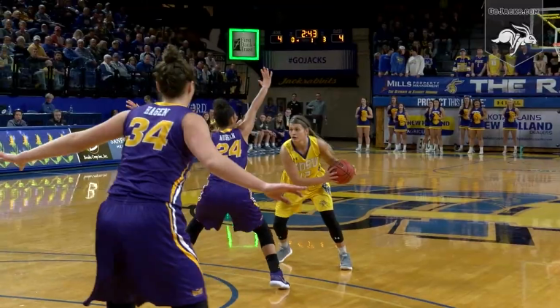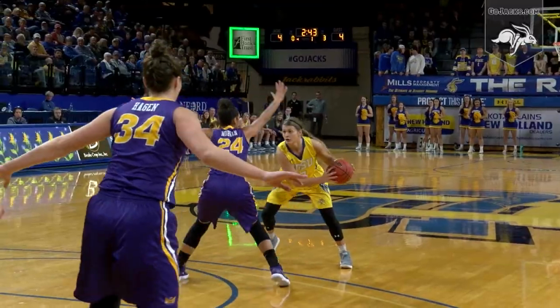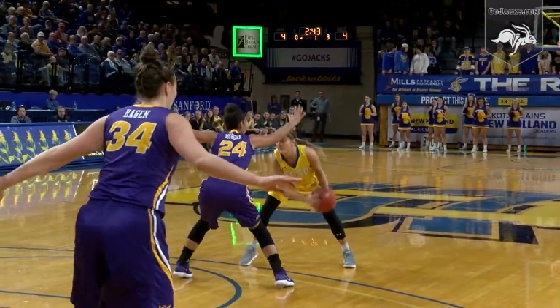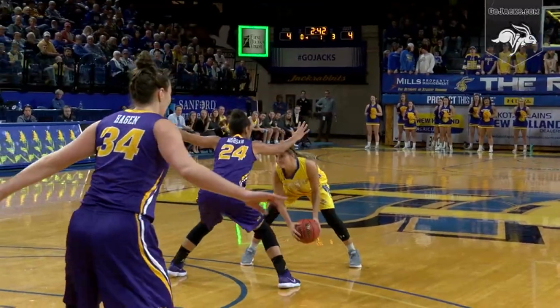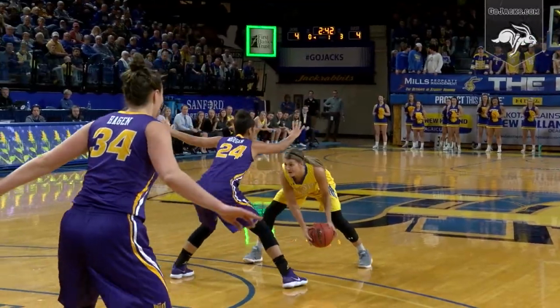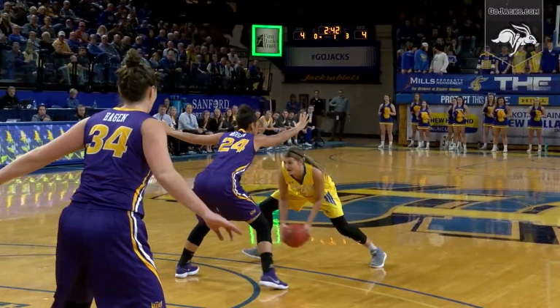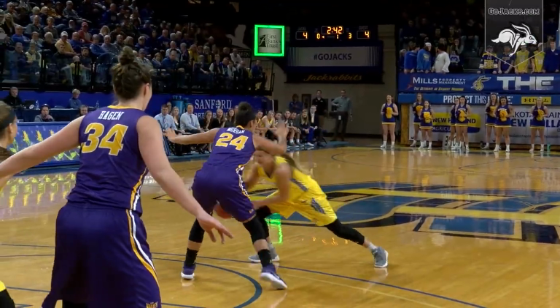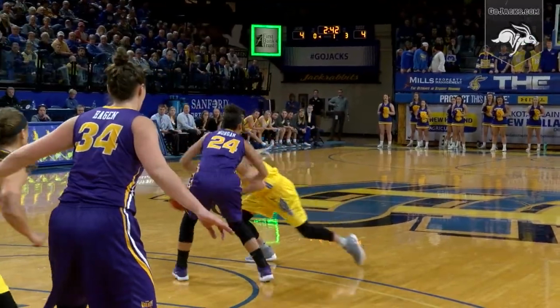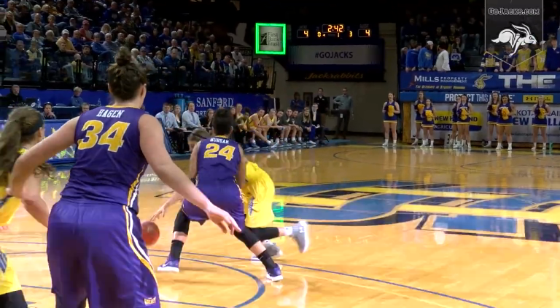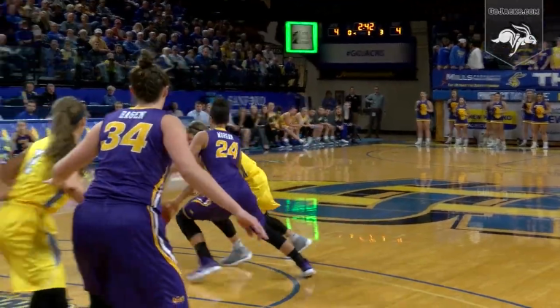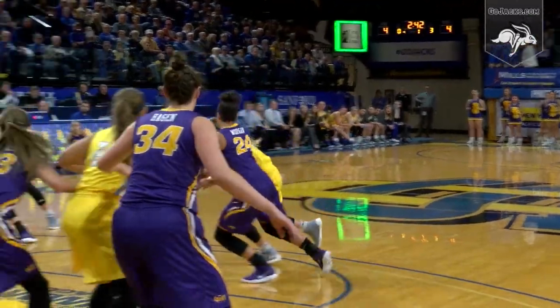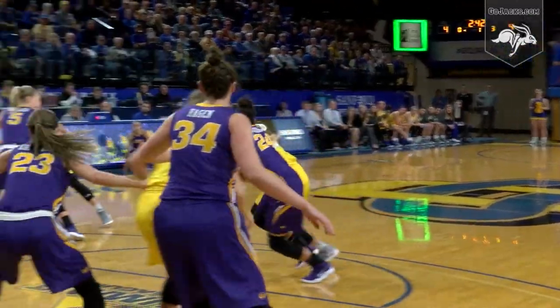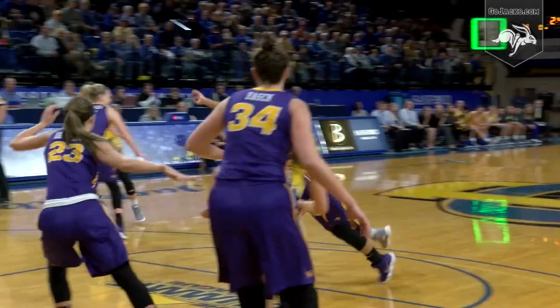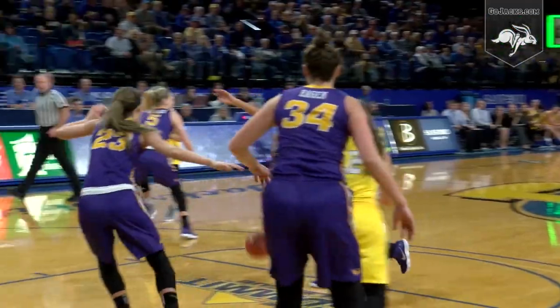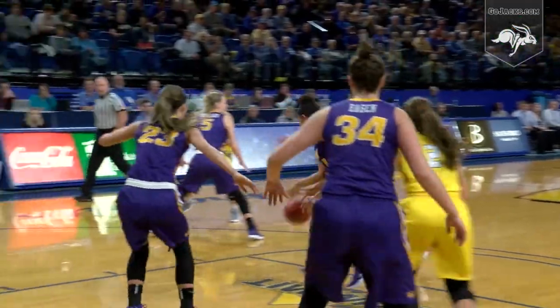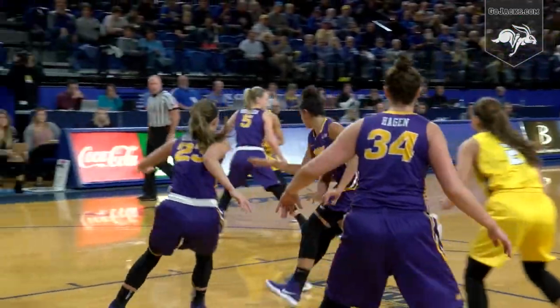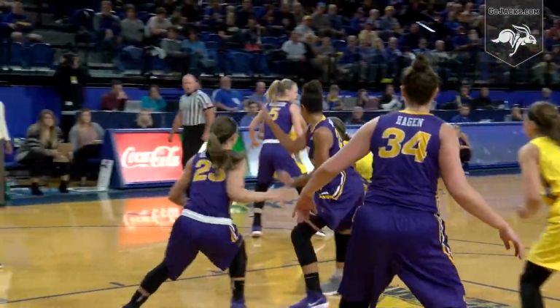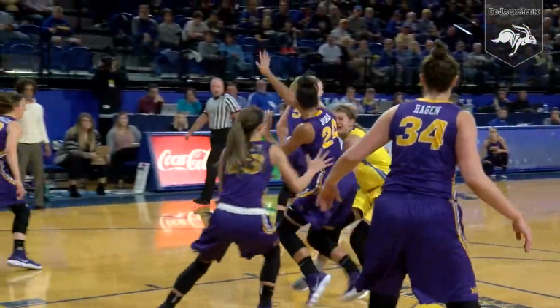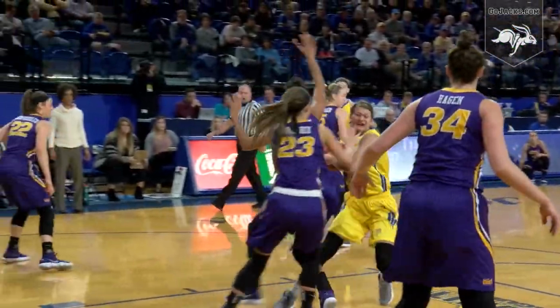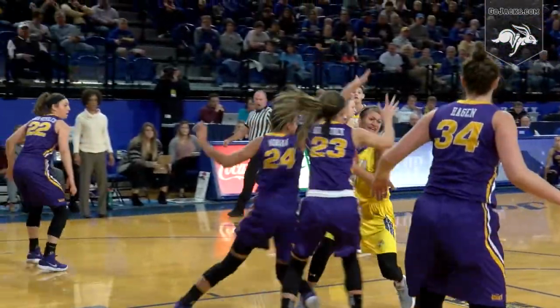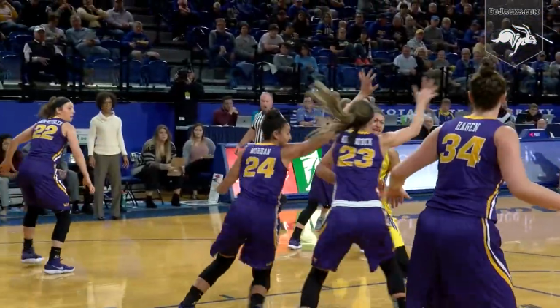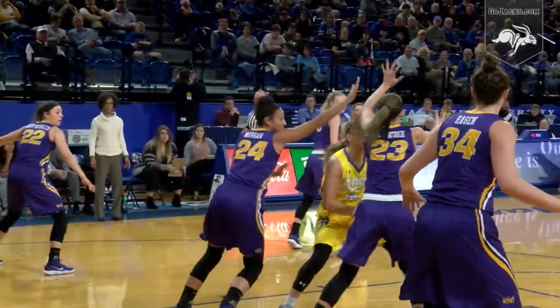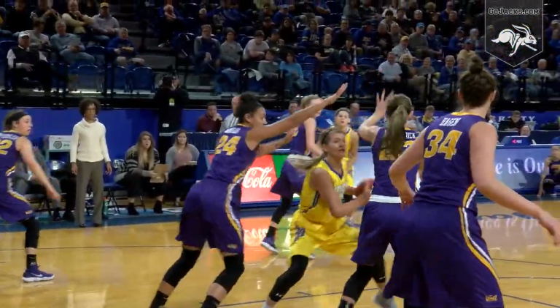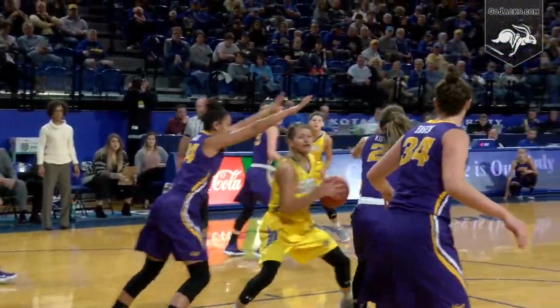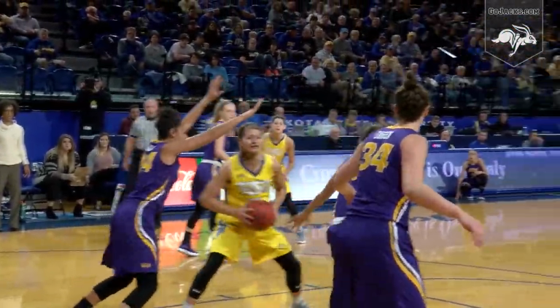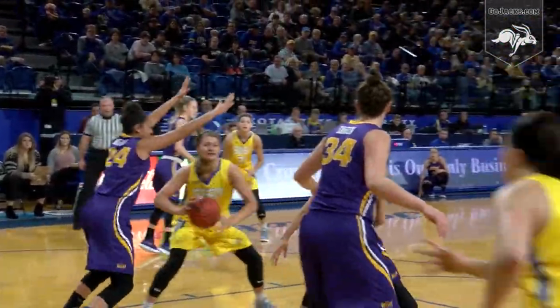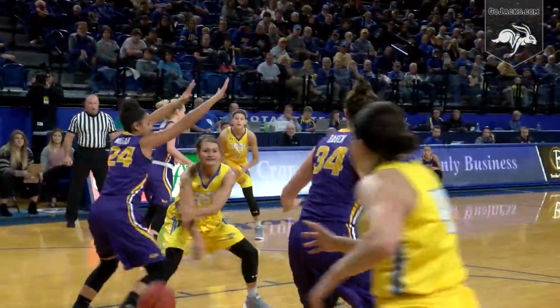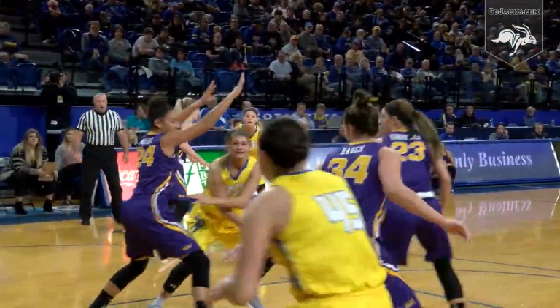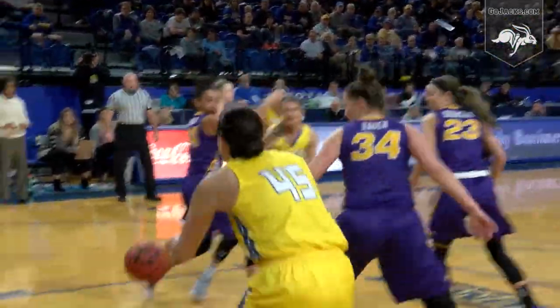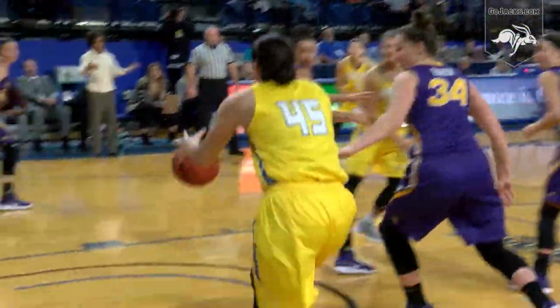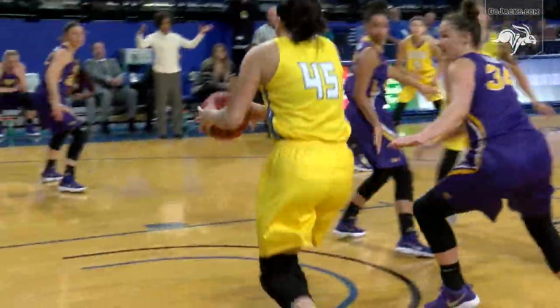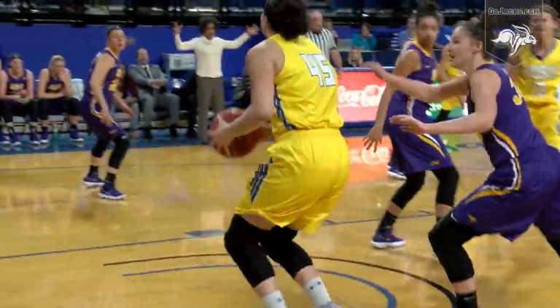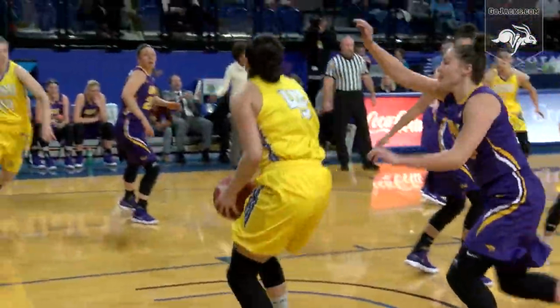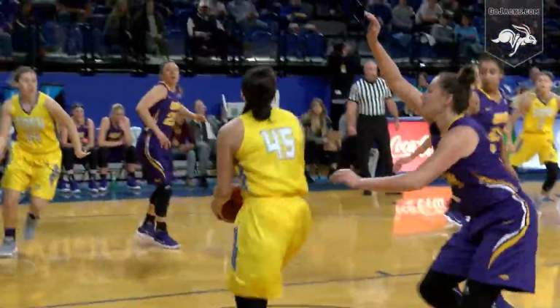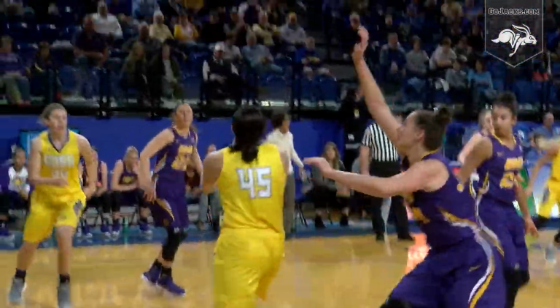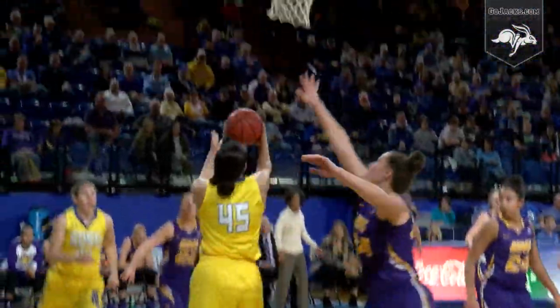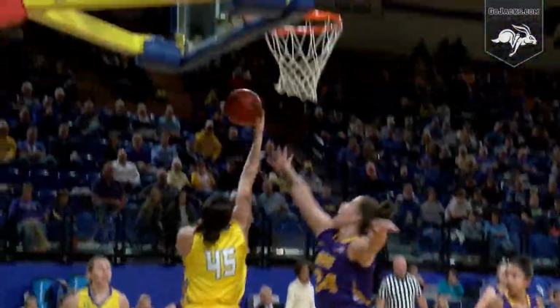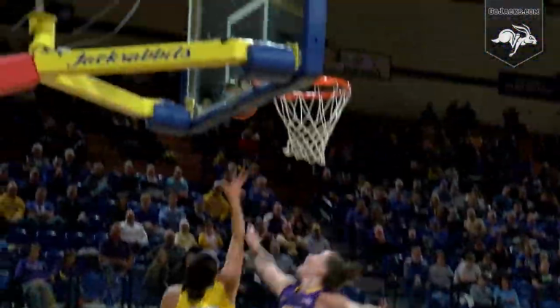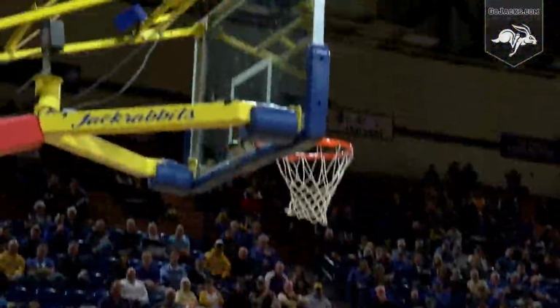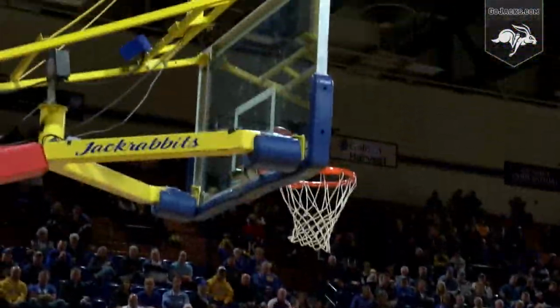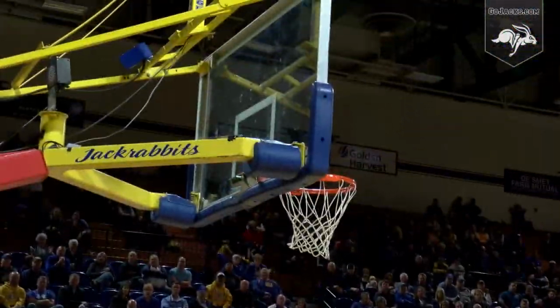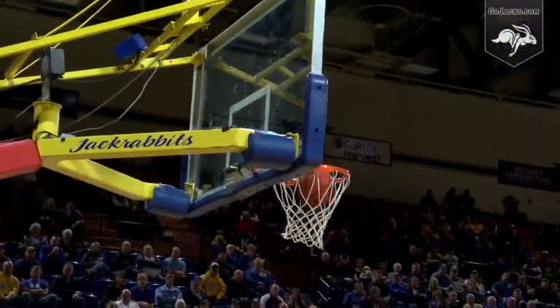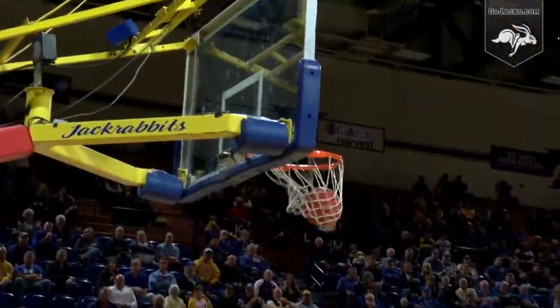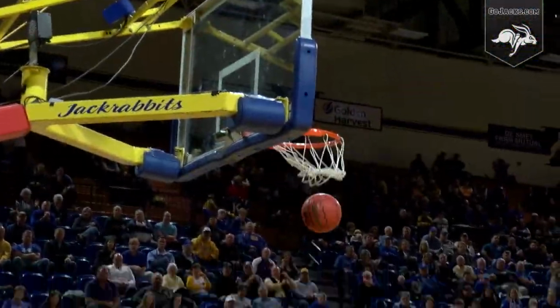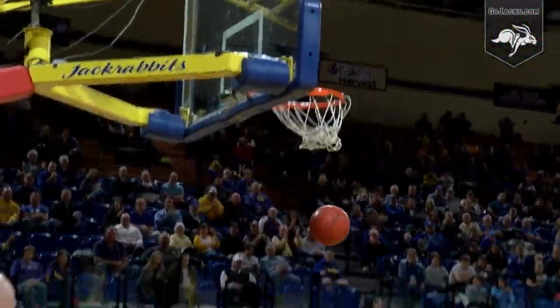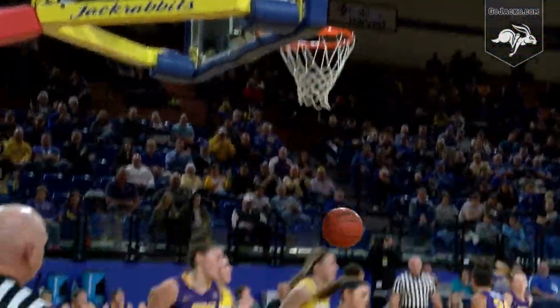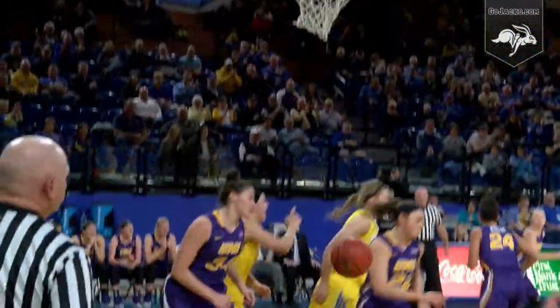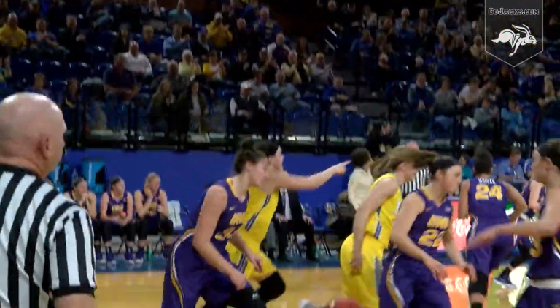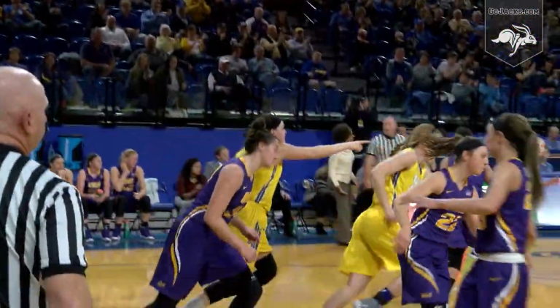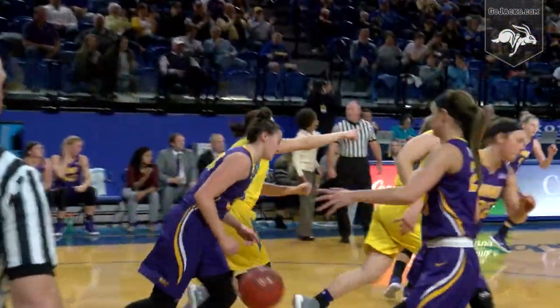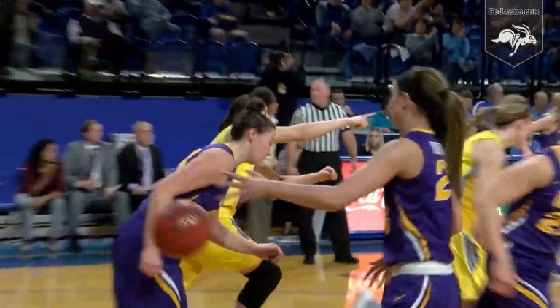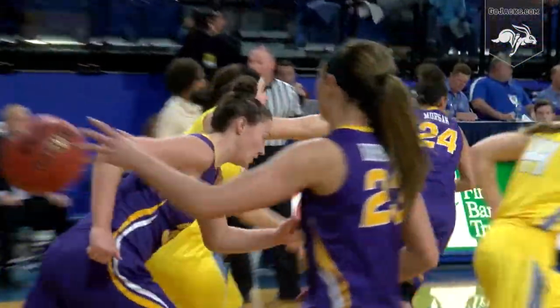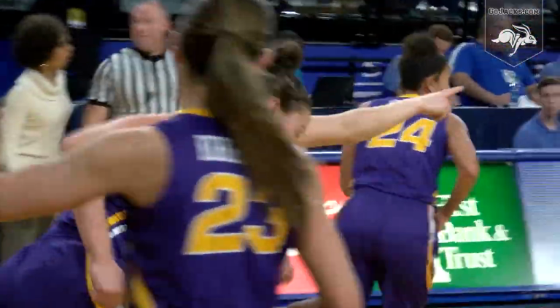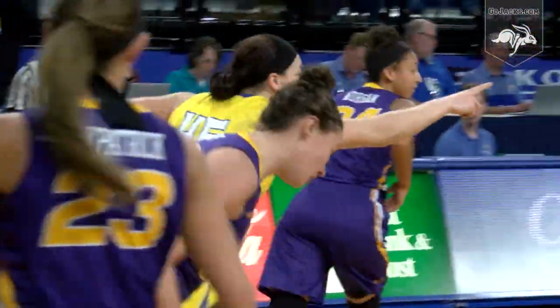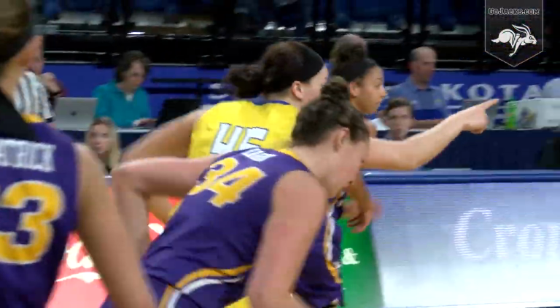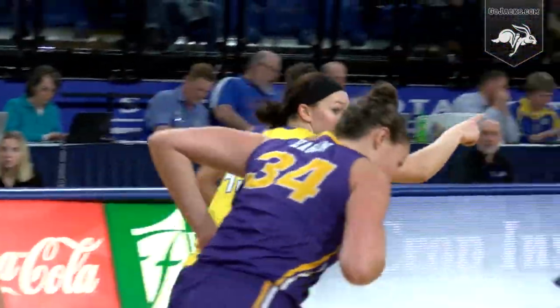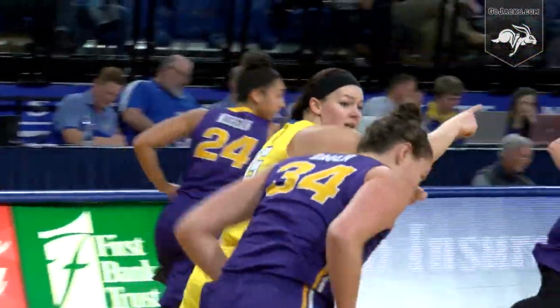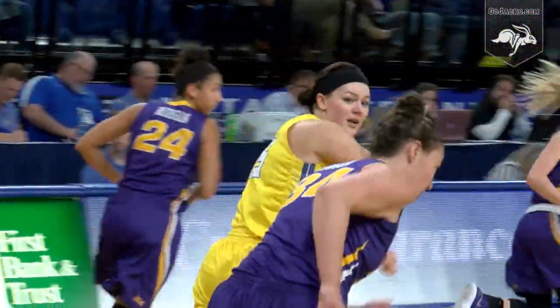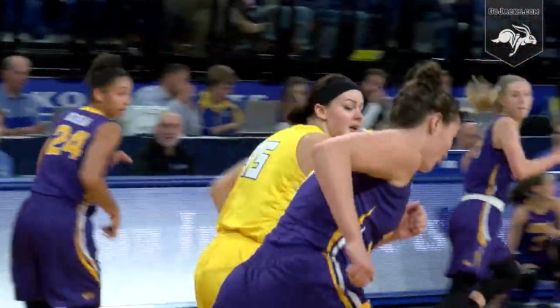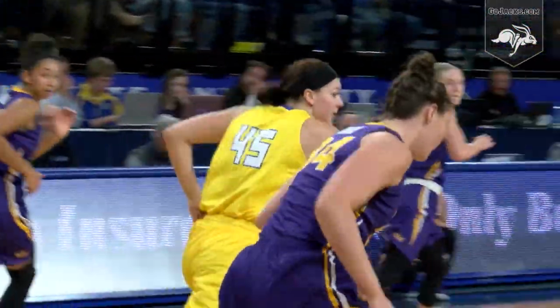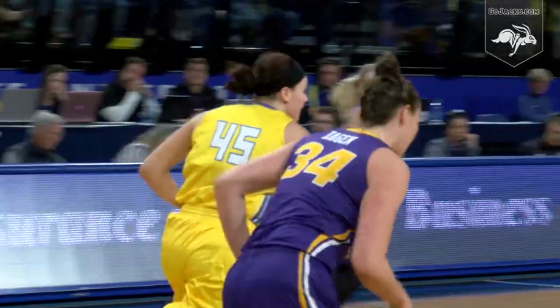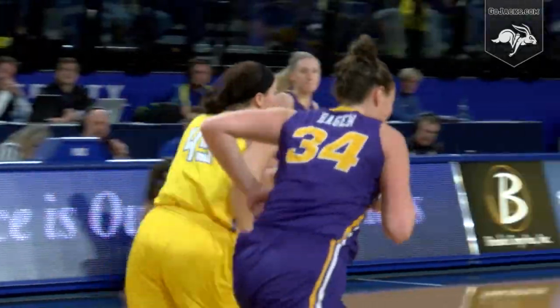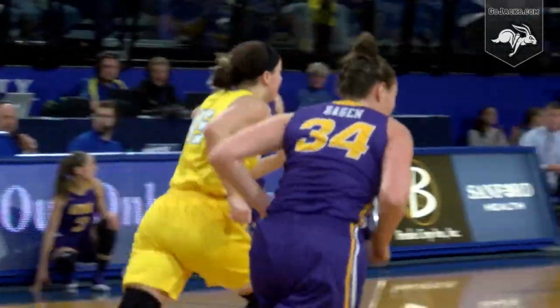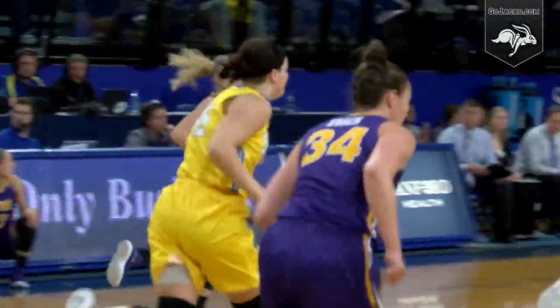Up top, Macy Miller — good ball movement by the Jacks. Macy leans in and drives with it on the shot clock. Backdoor cut, Ellie Thompson with a reverse layup.